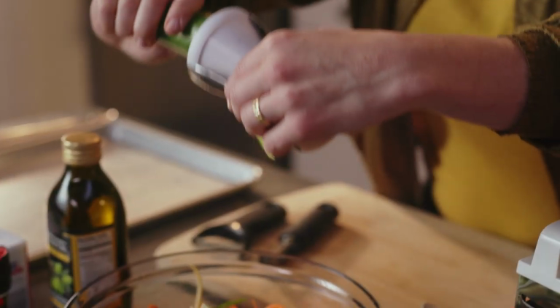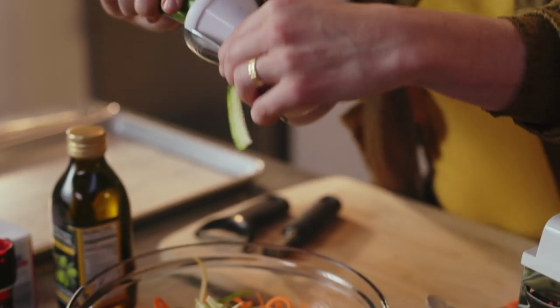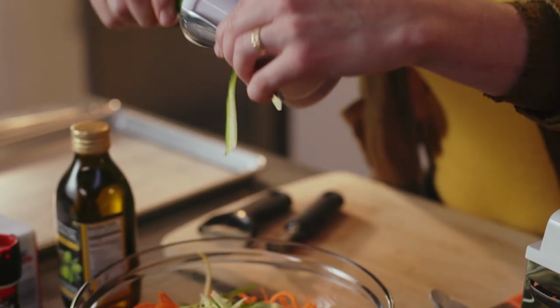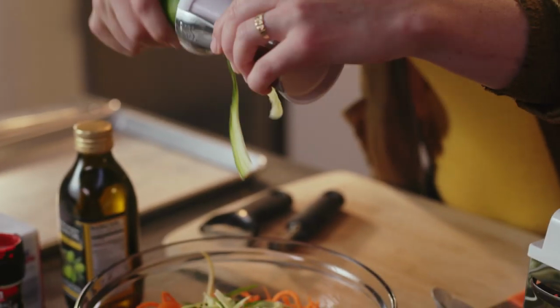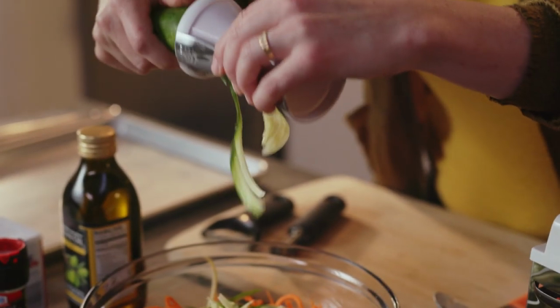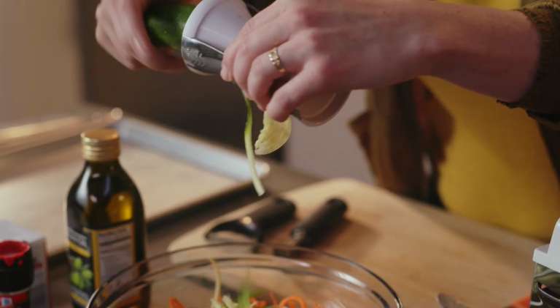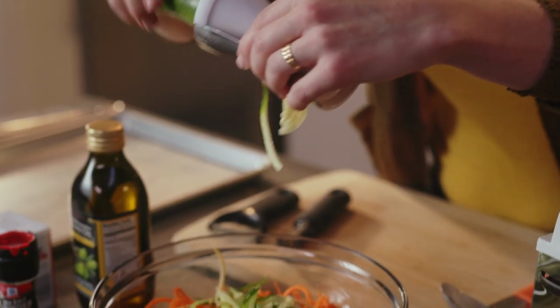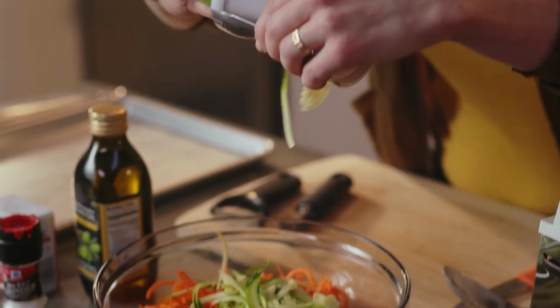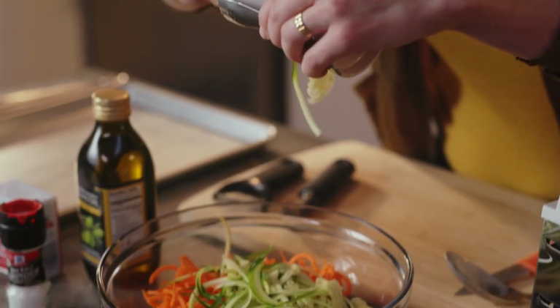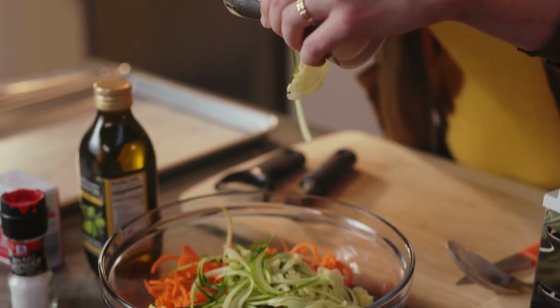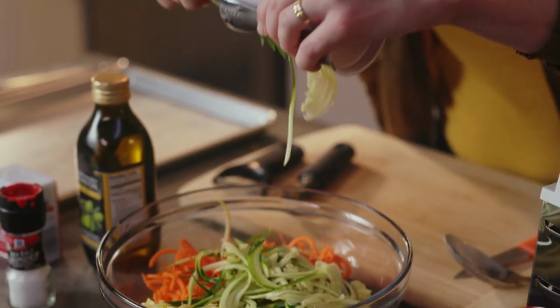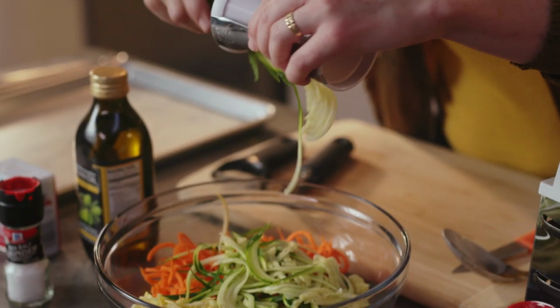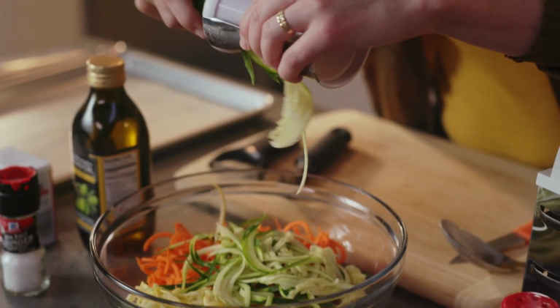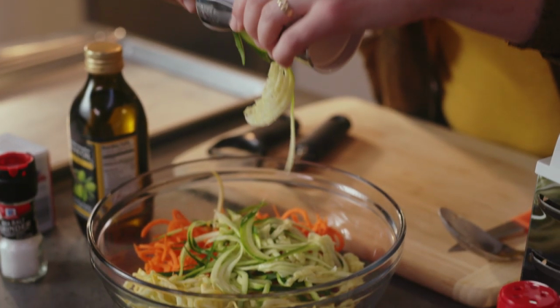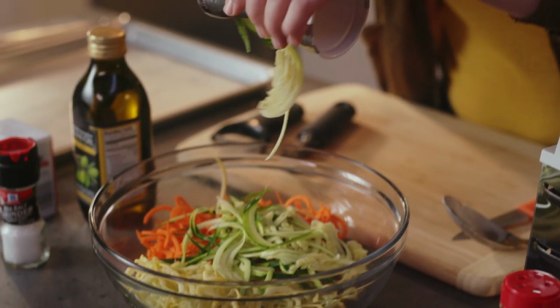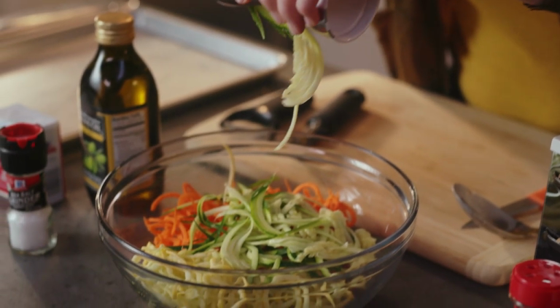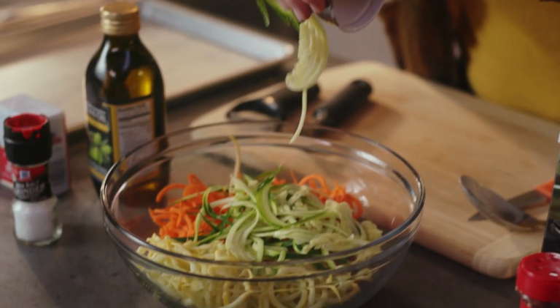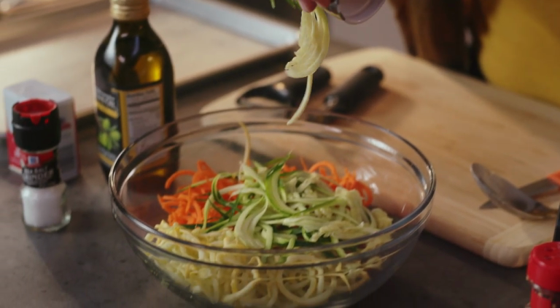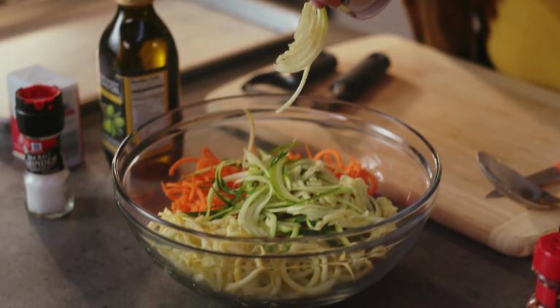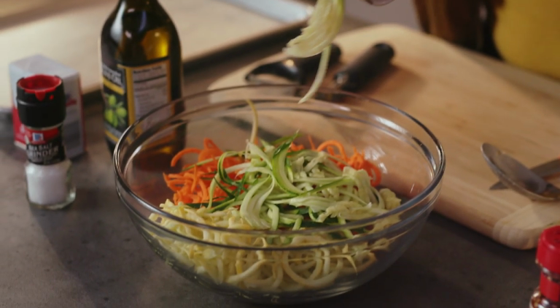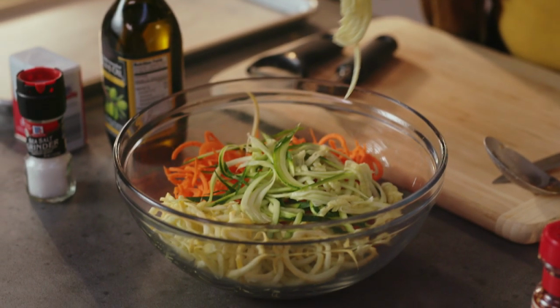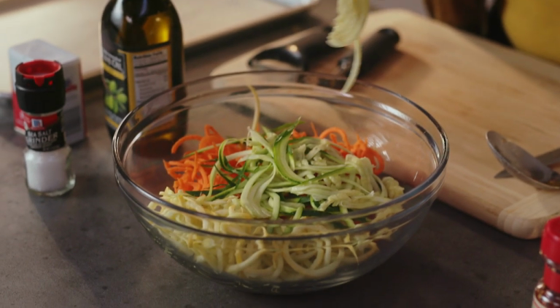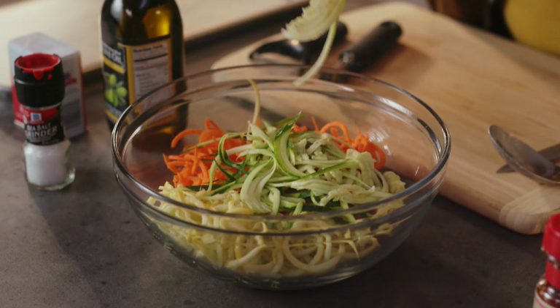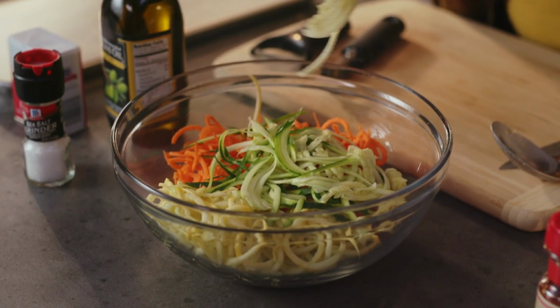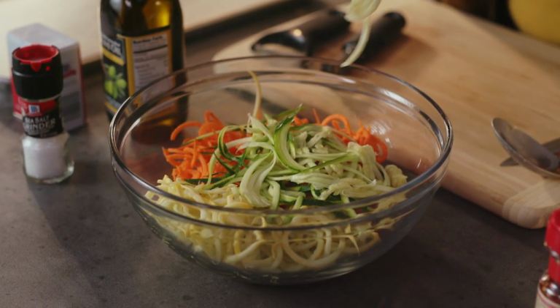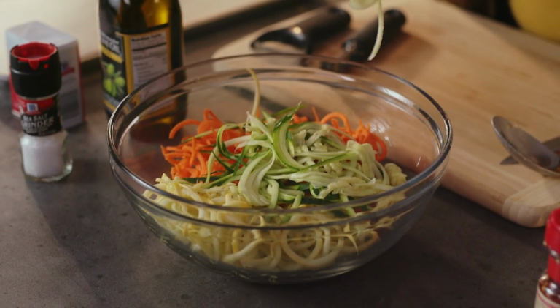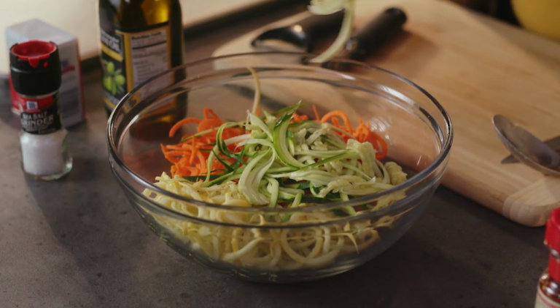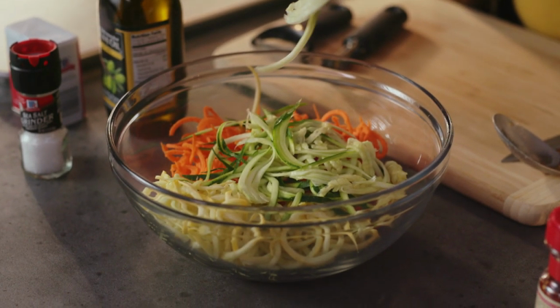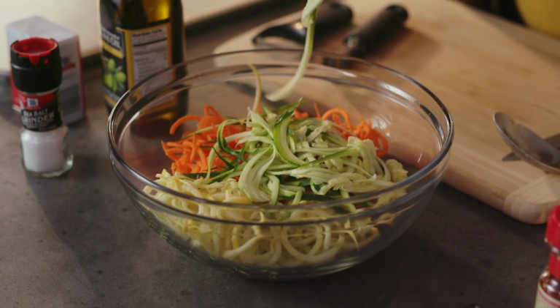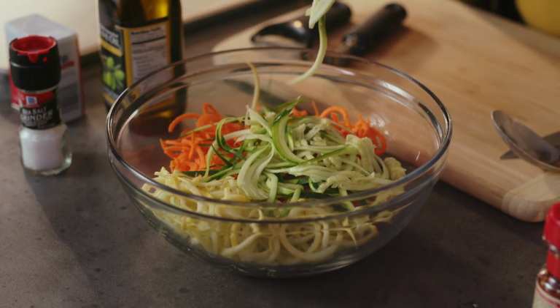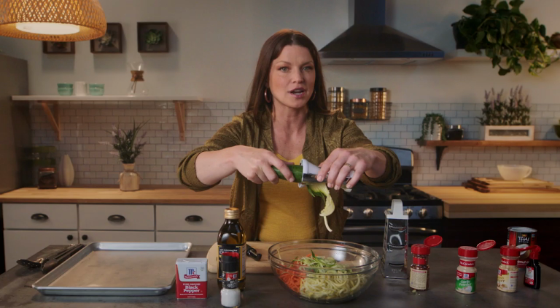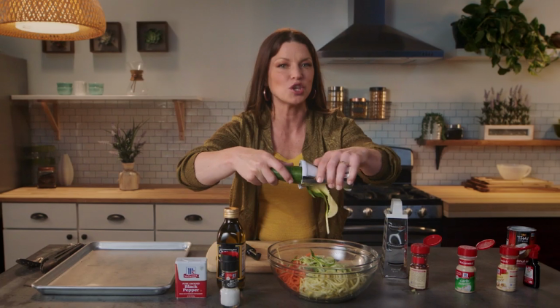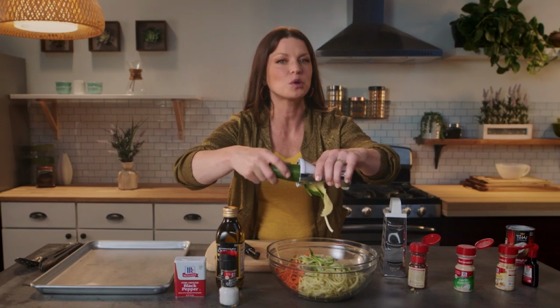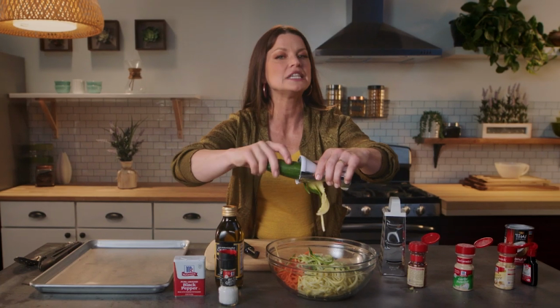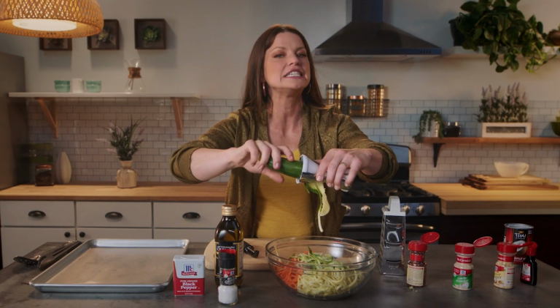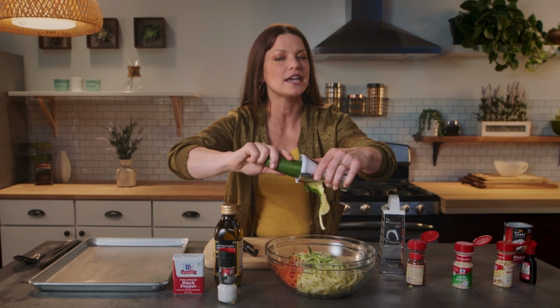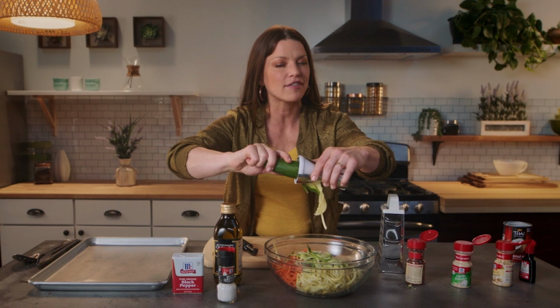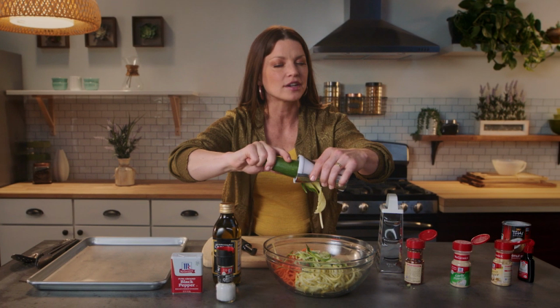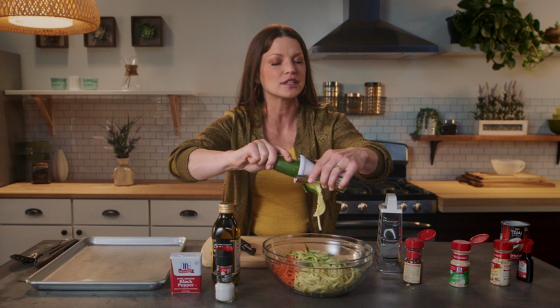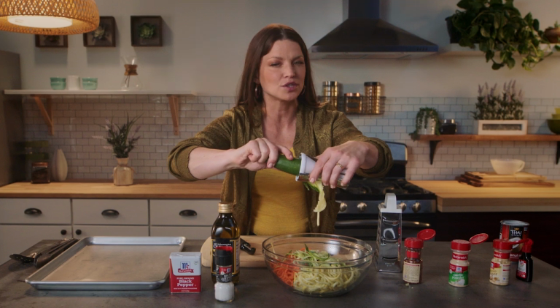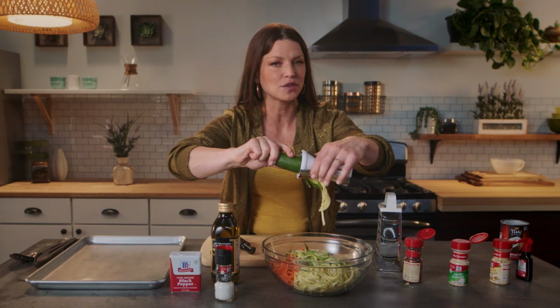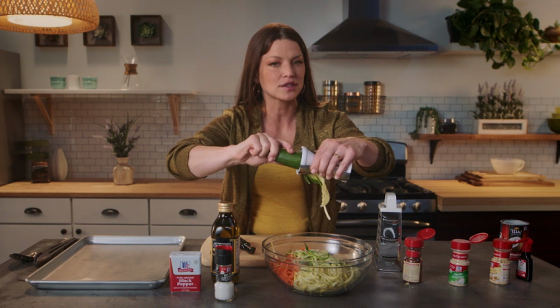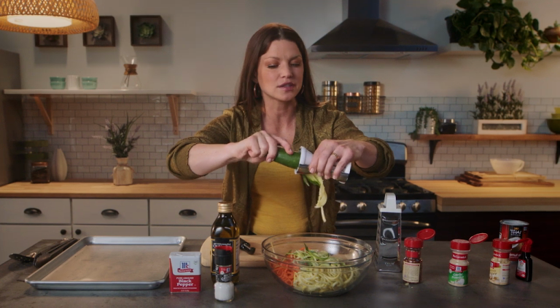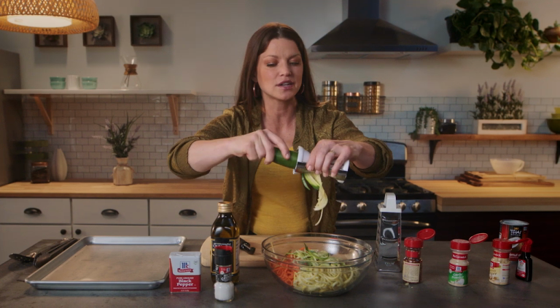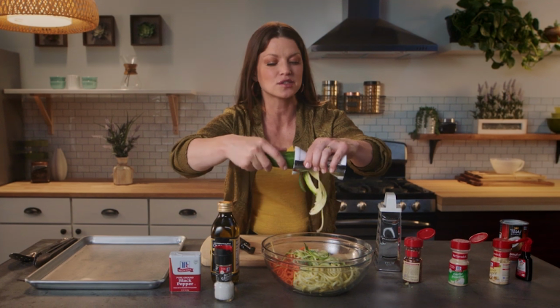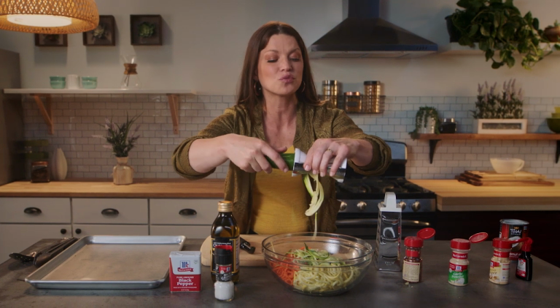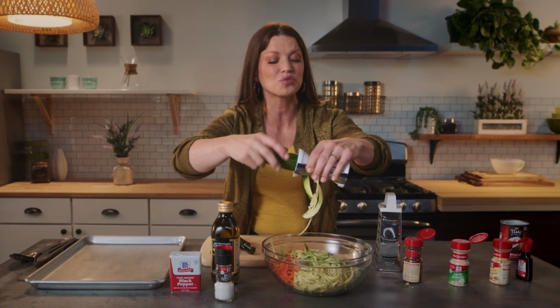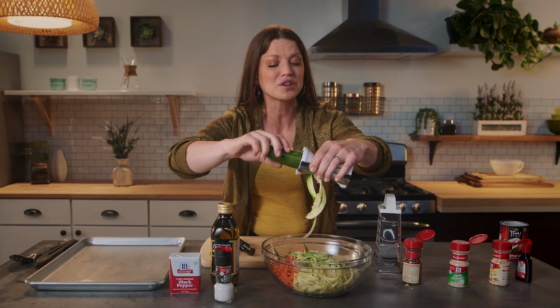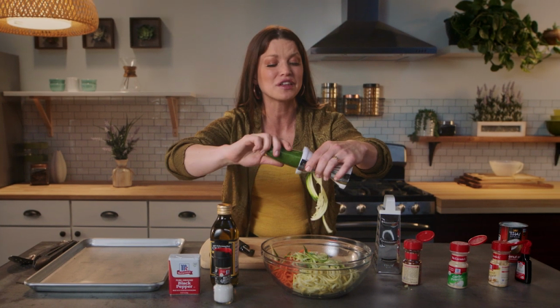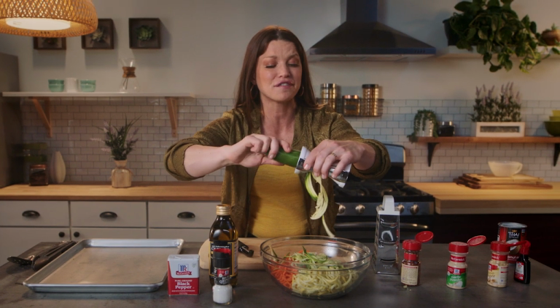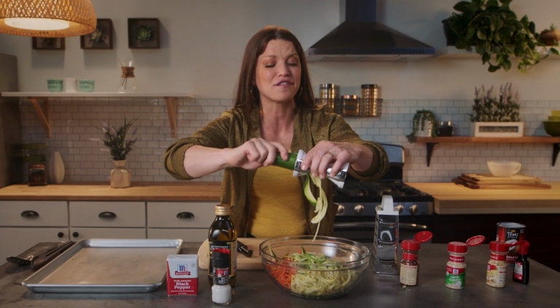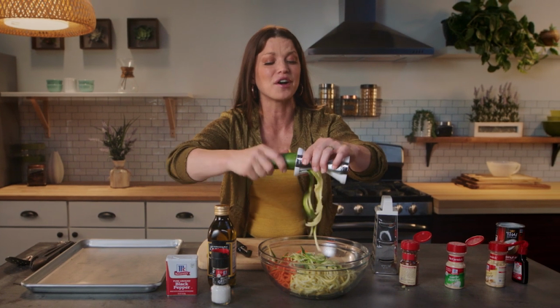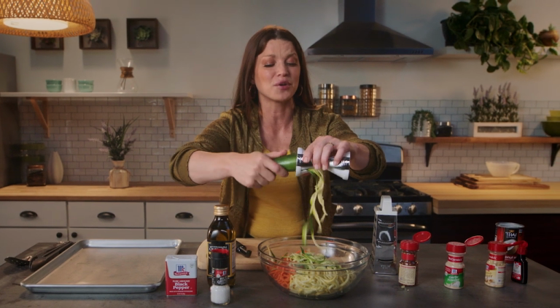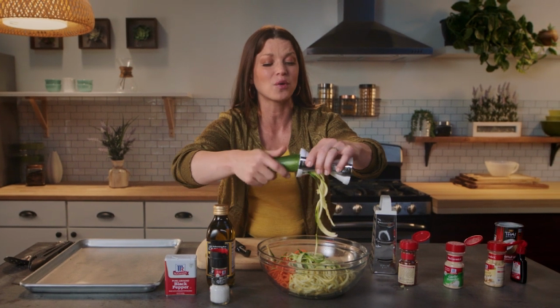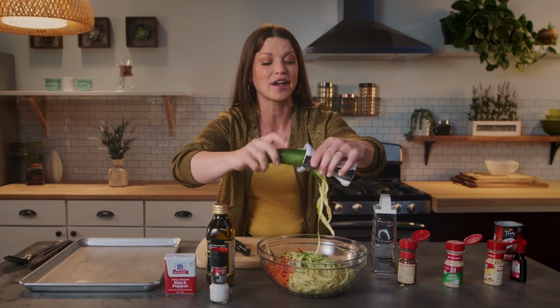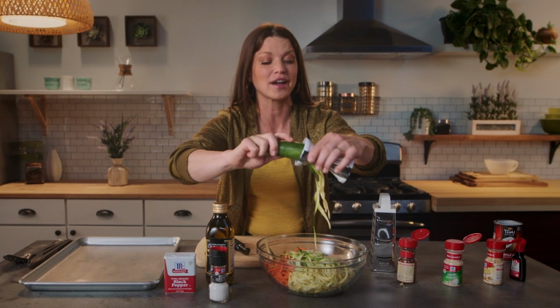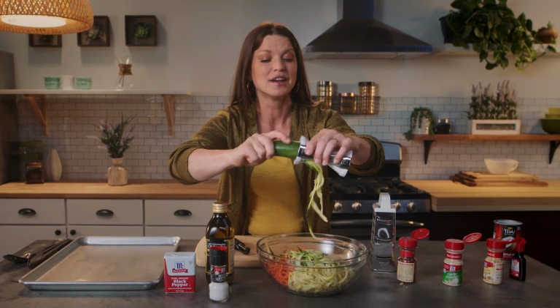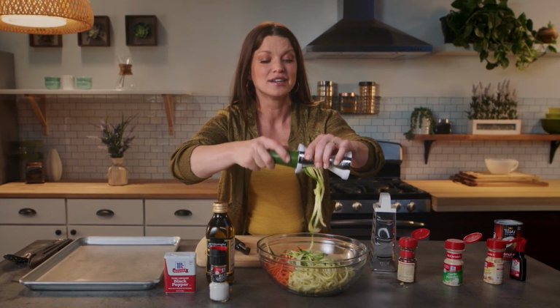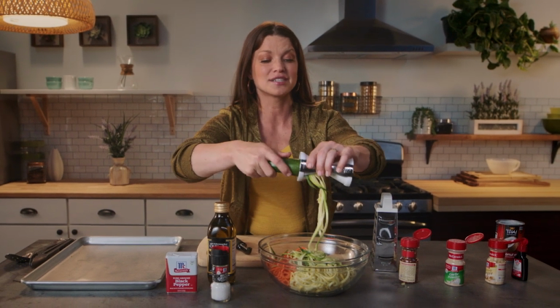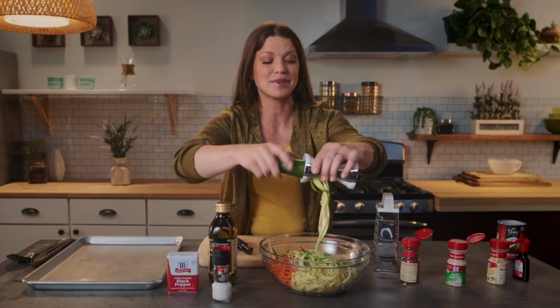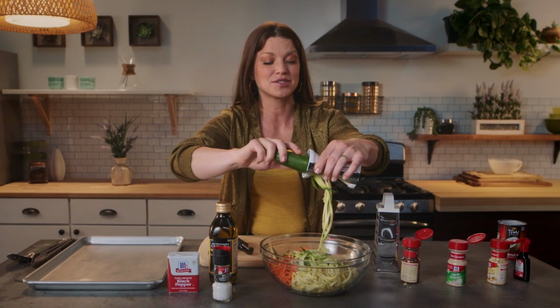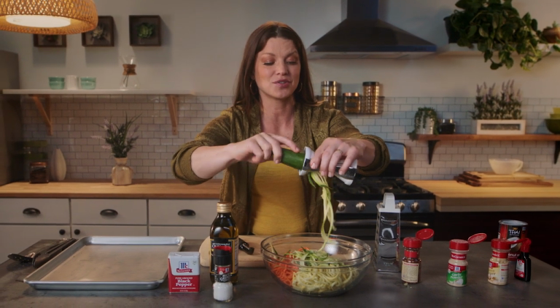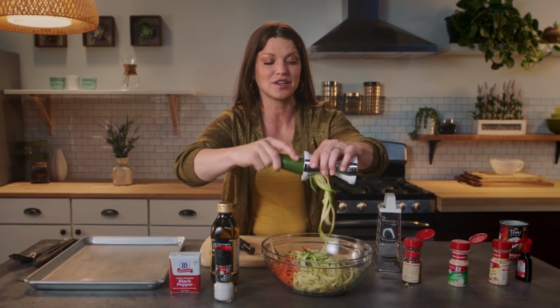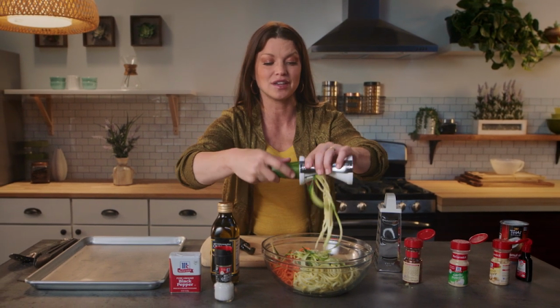If for whatever reason this feels overwhelming to you, I promise it's not. You can definitely do this, and it's a really fun way to make zucchini.